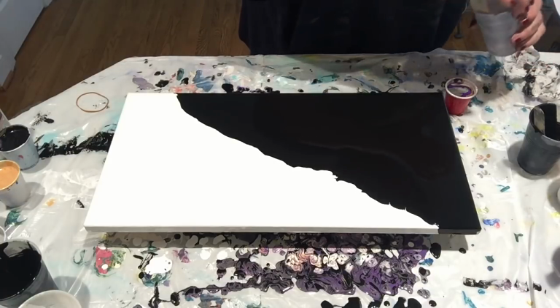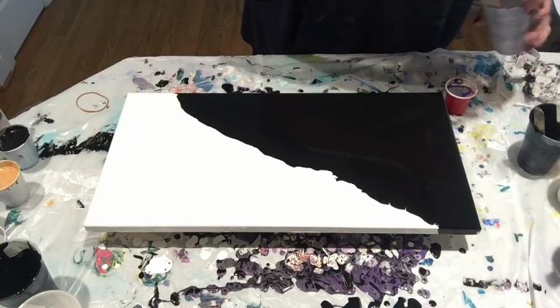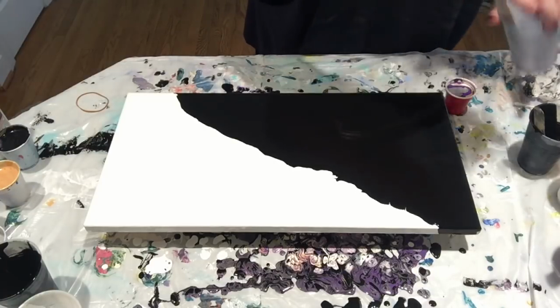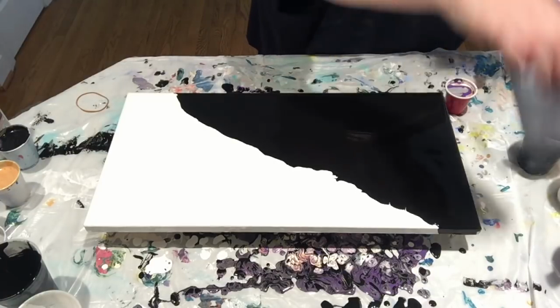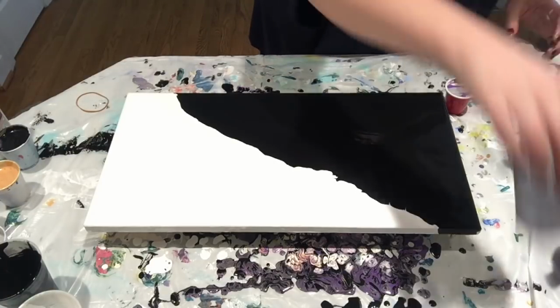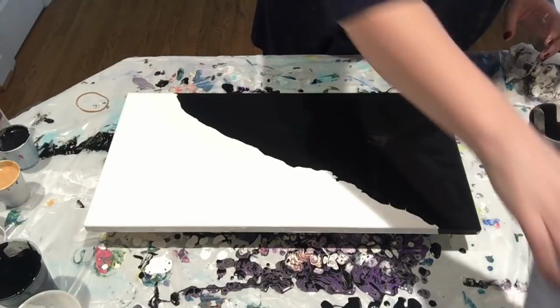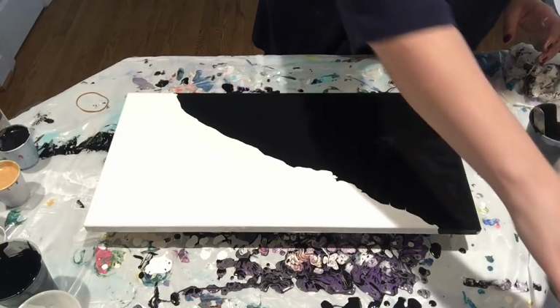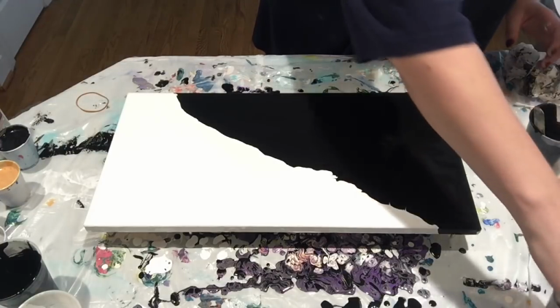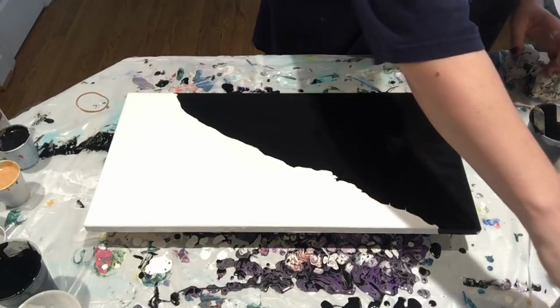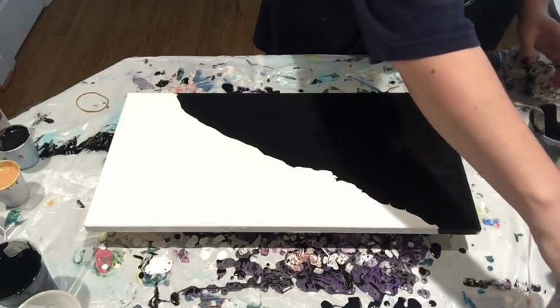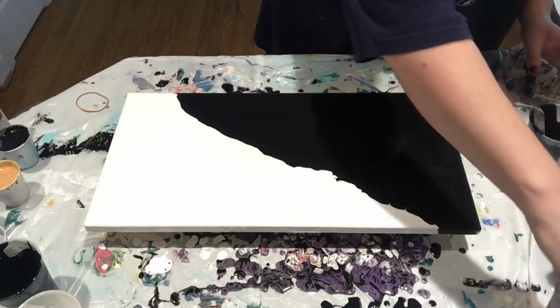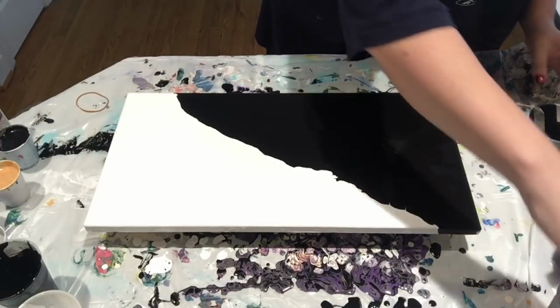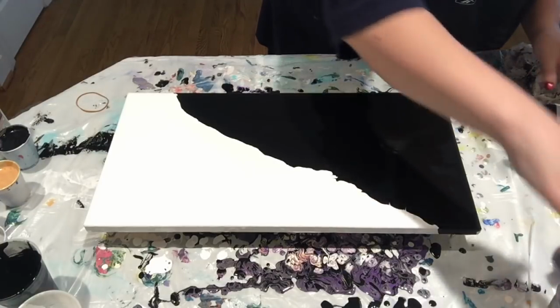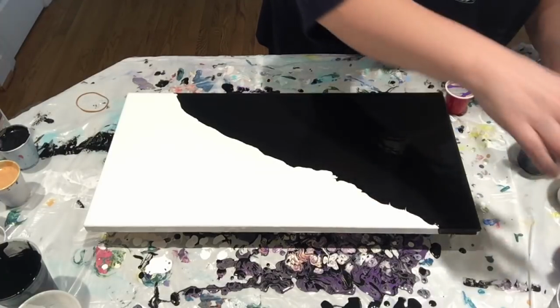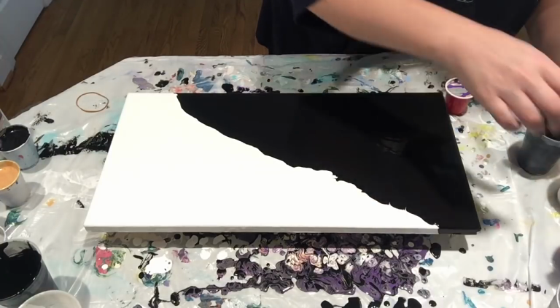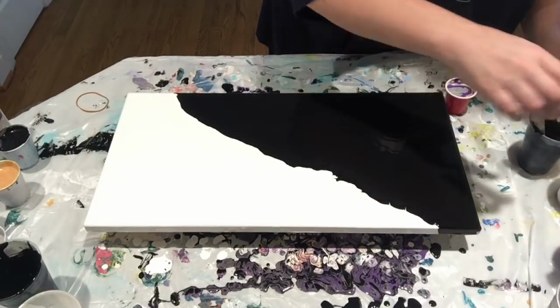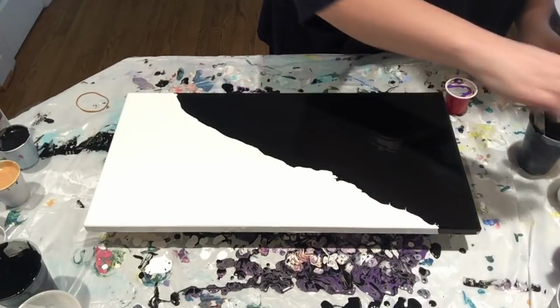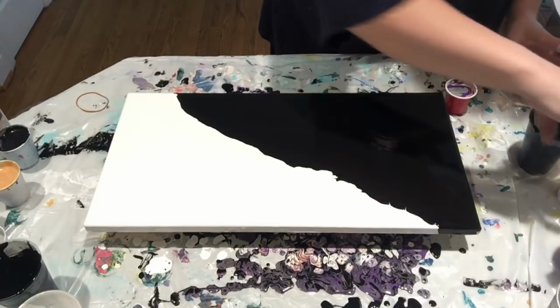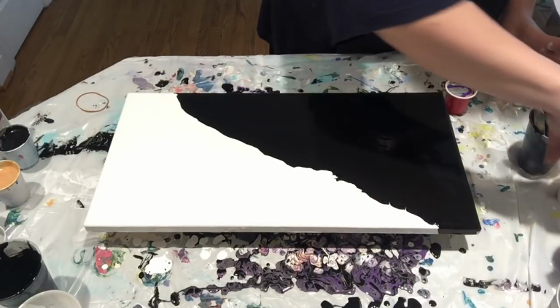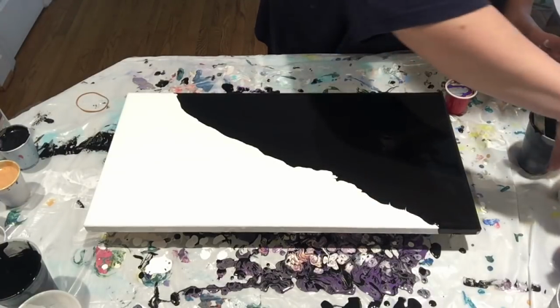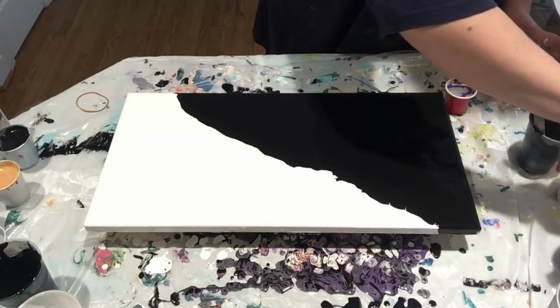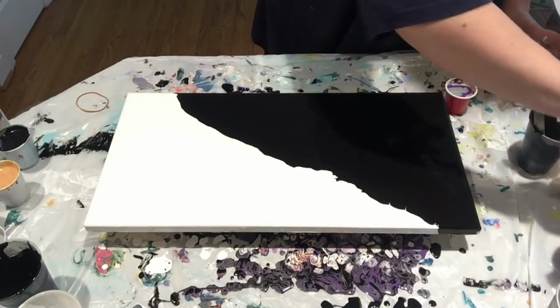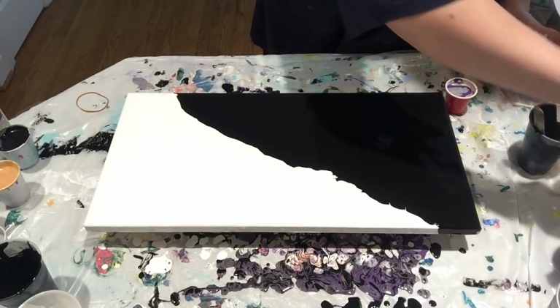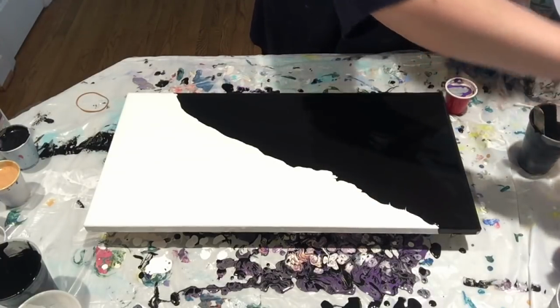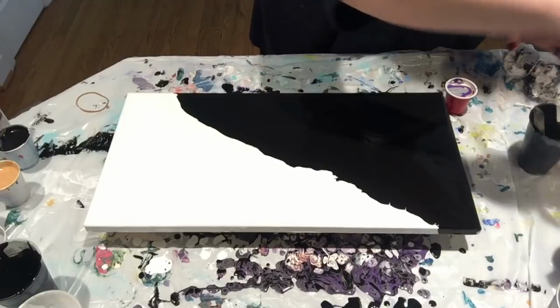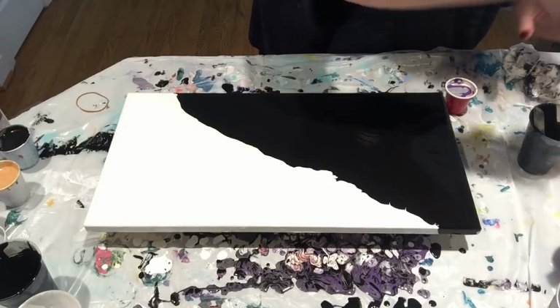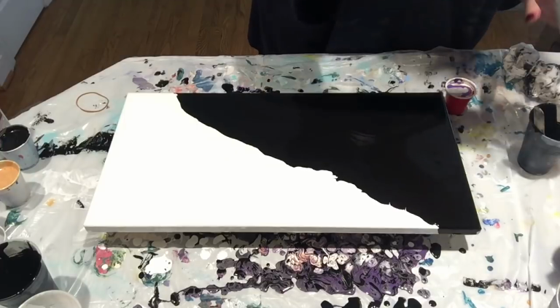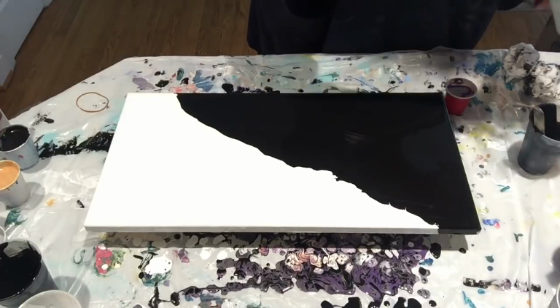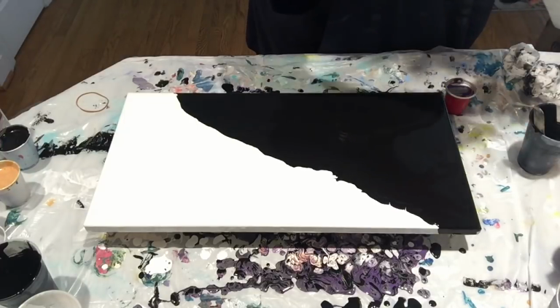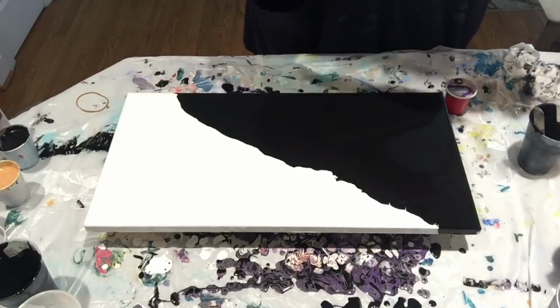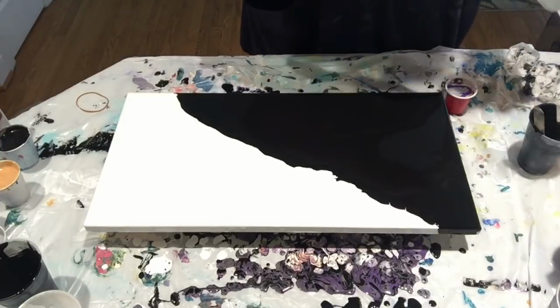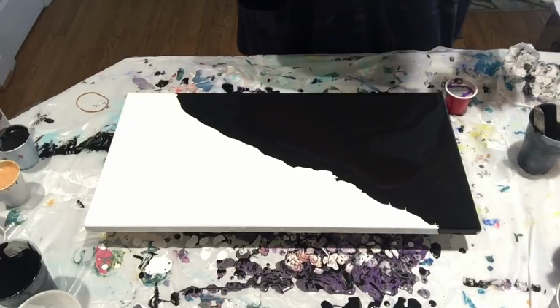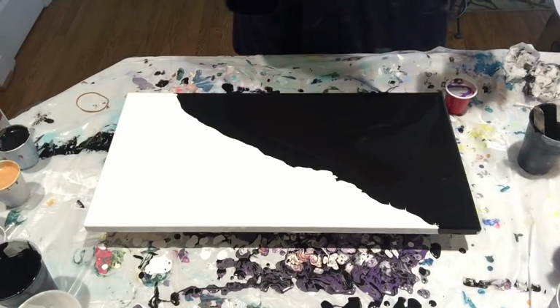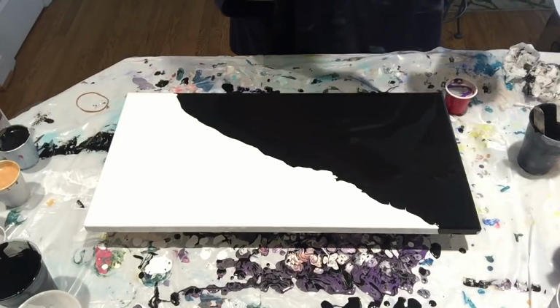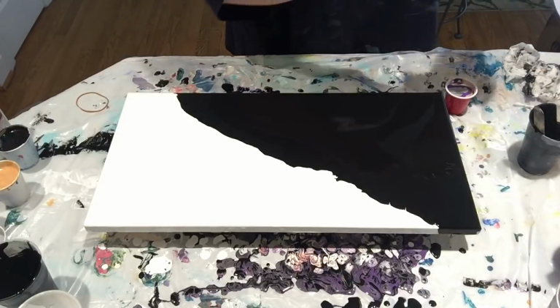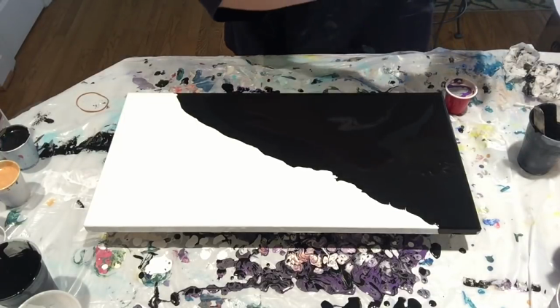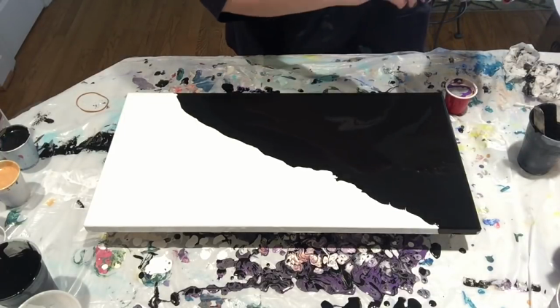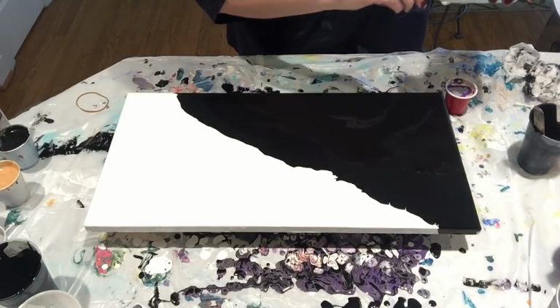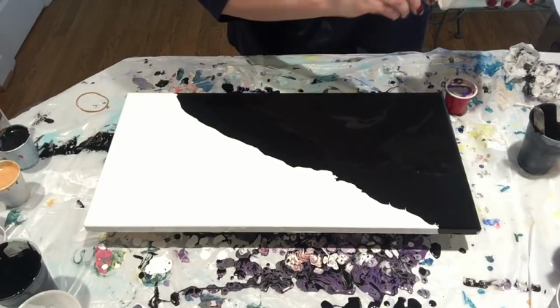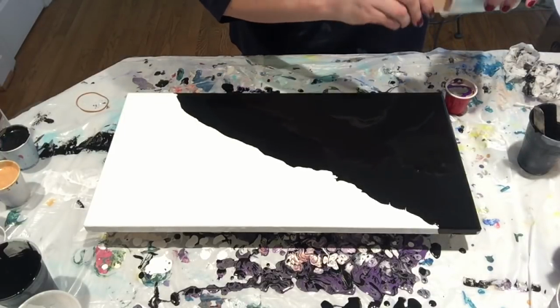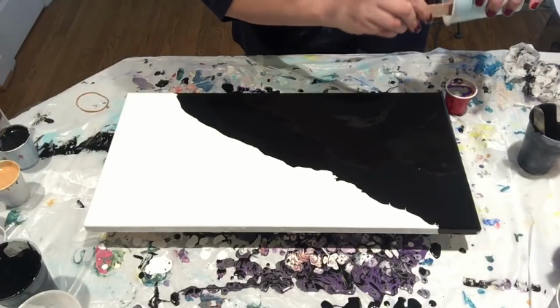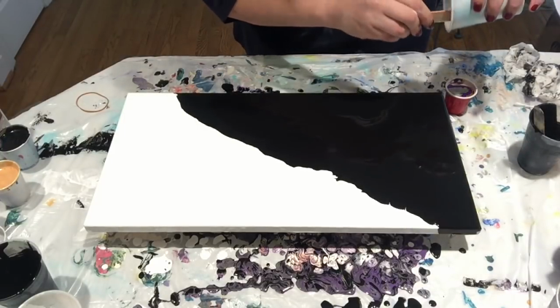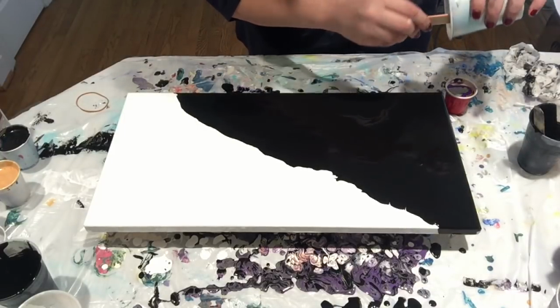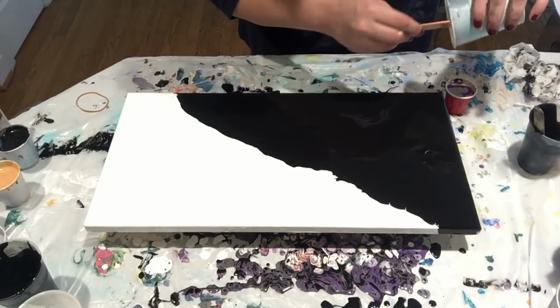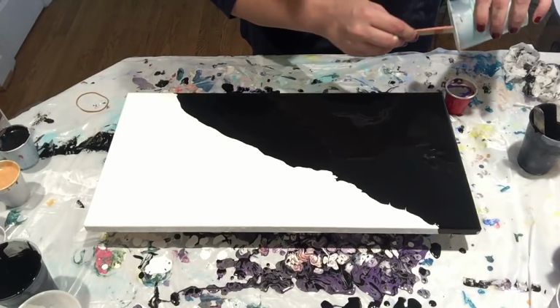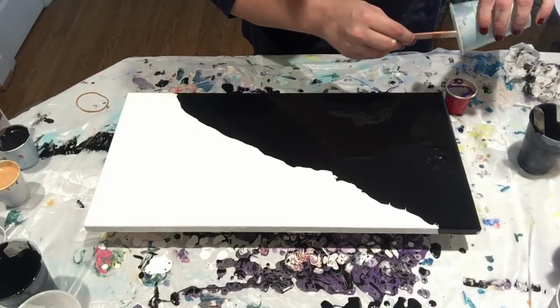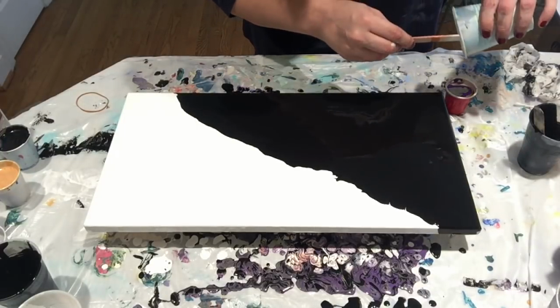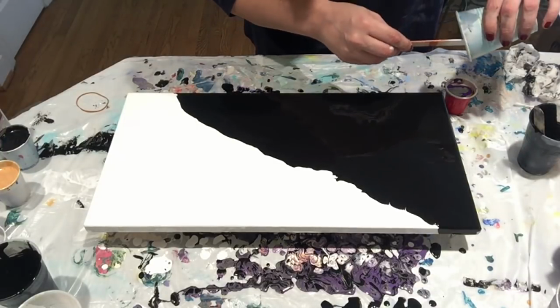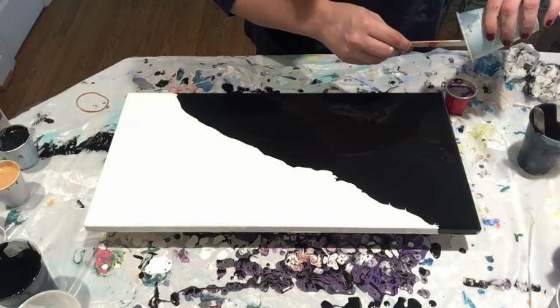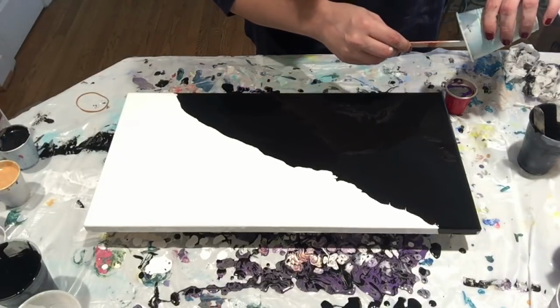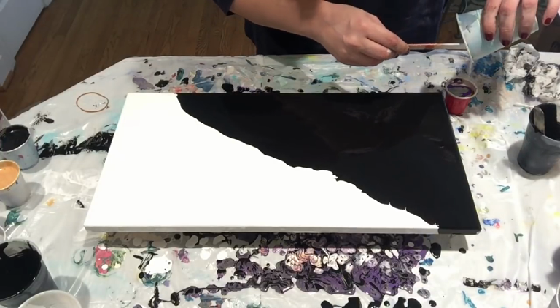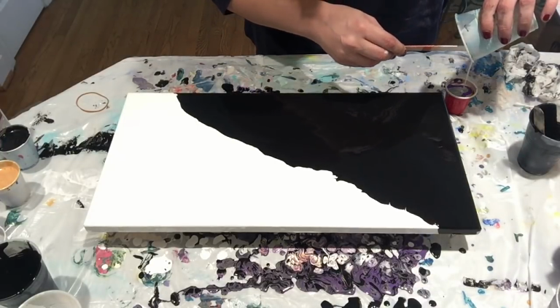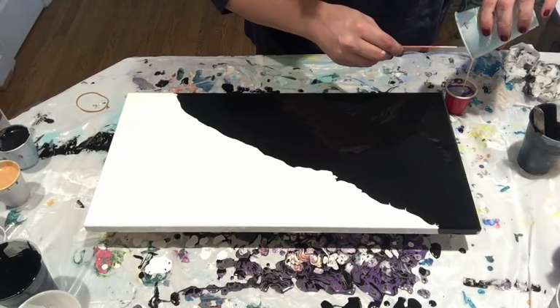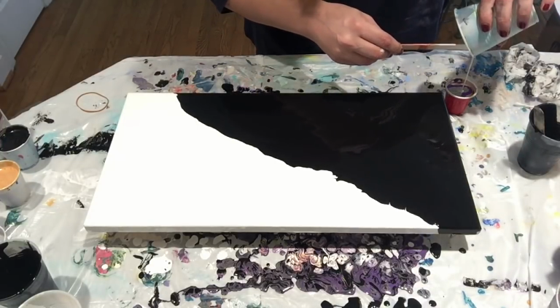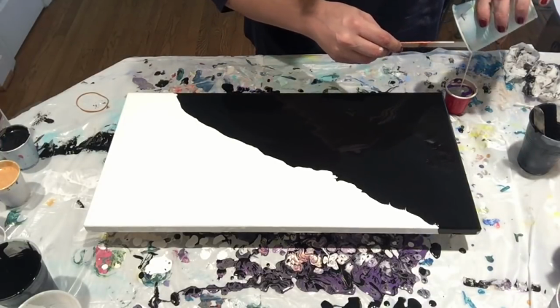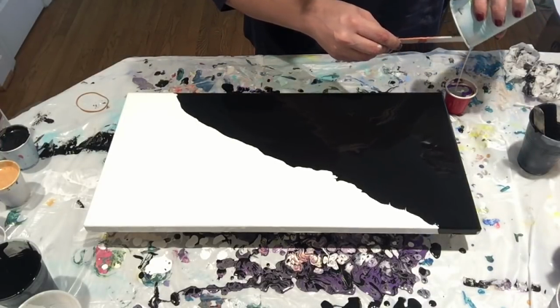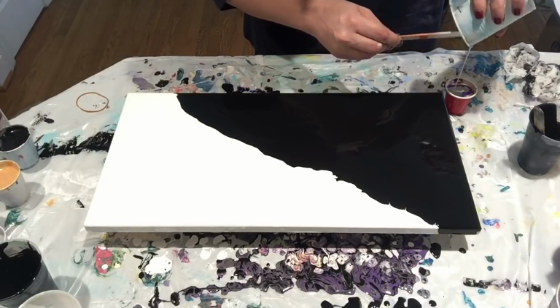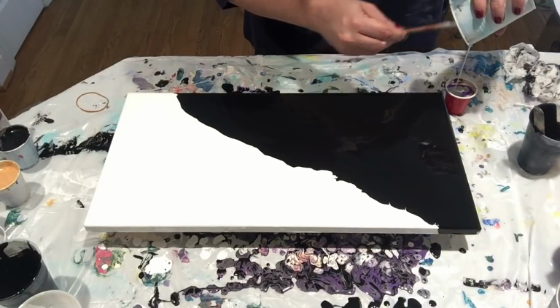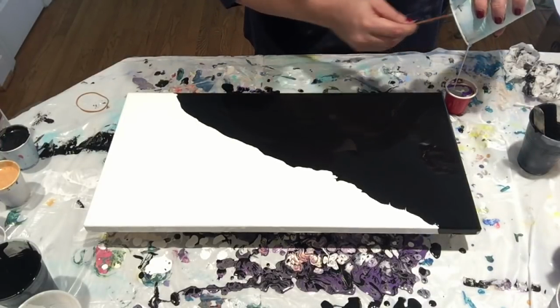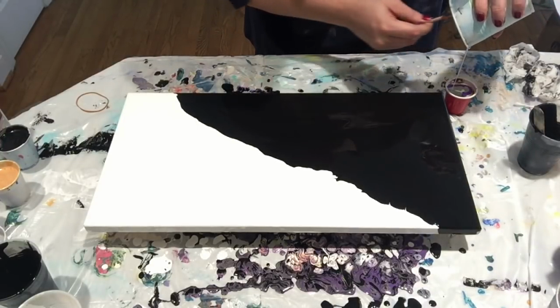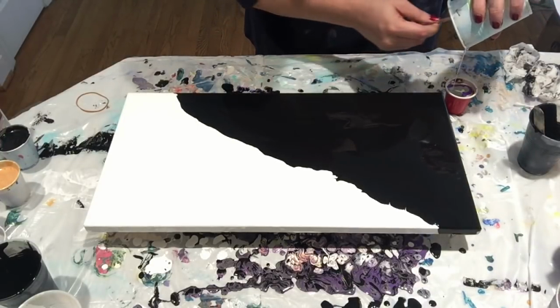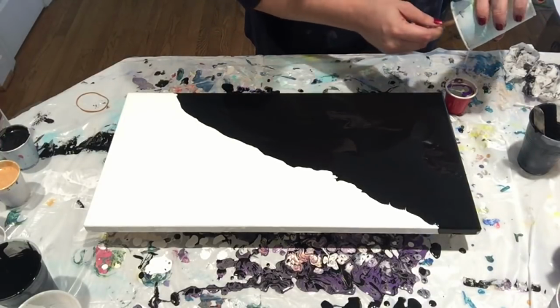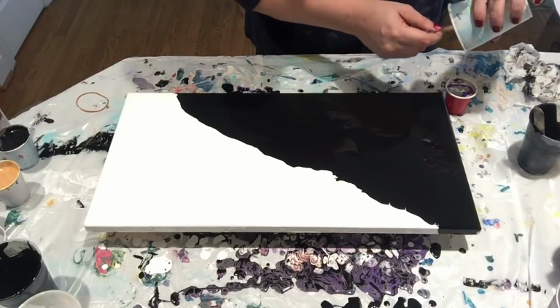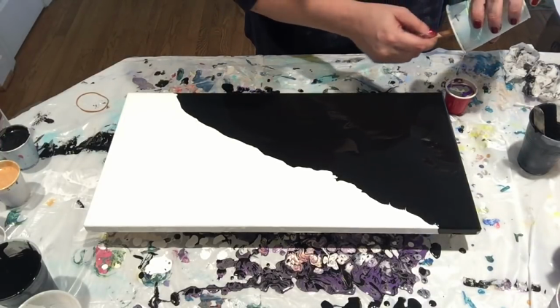It doesn't take a whole lot to do a flip and drag, so you can really get a lot of bang for your buck with just a little bit of paint.